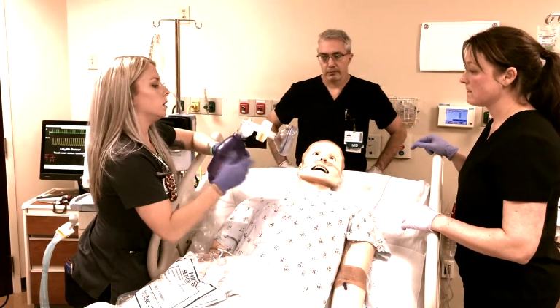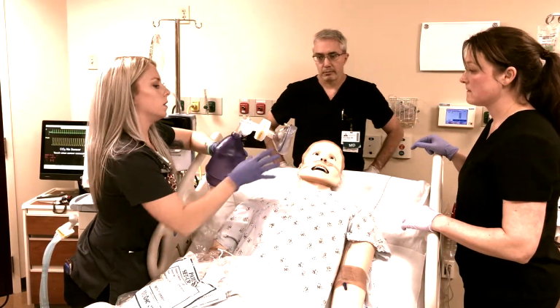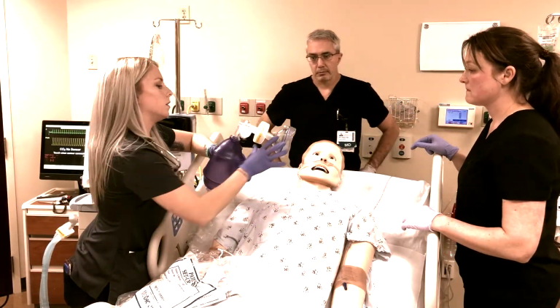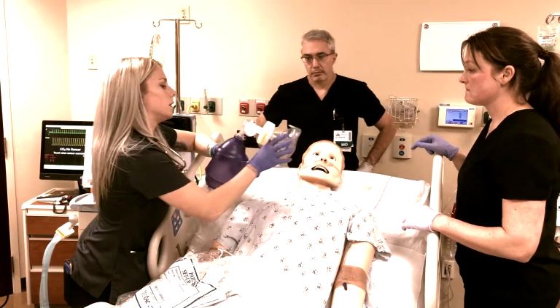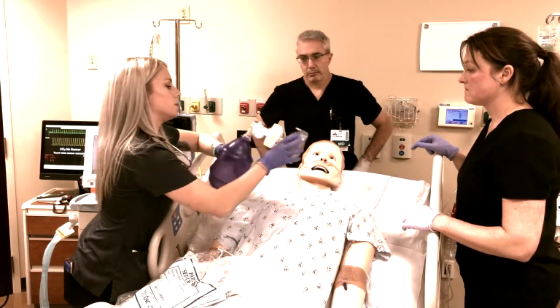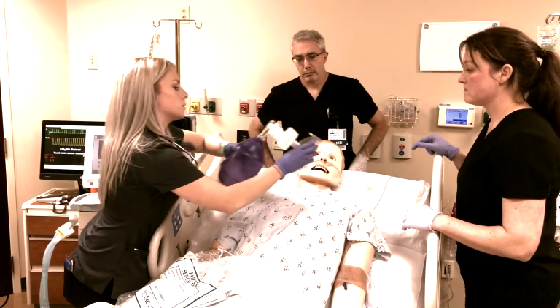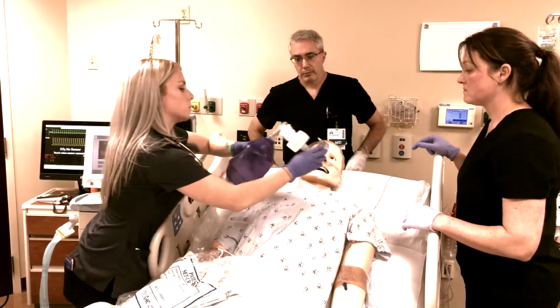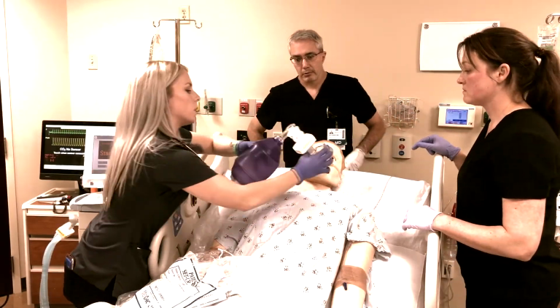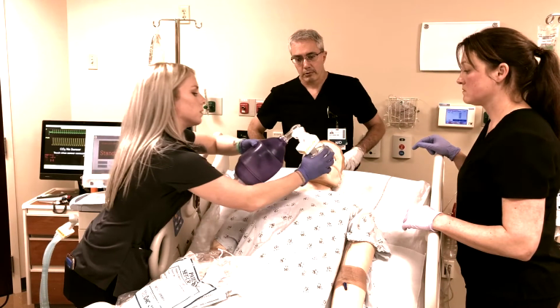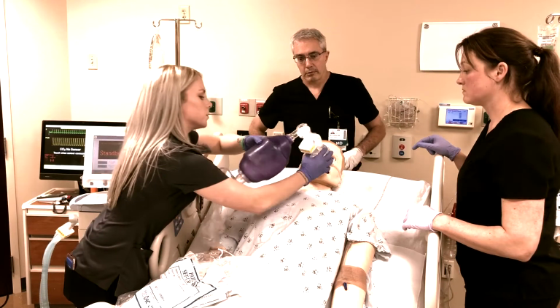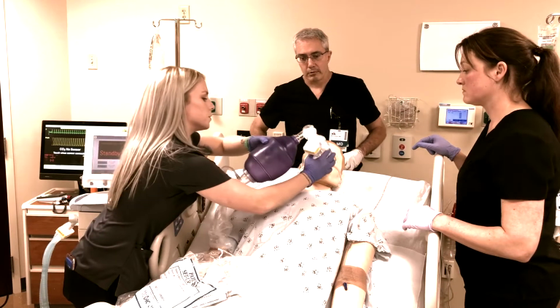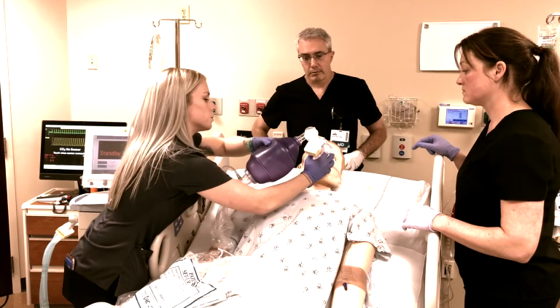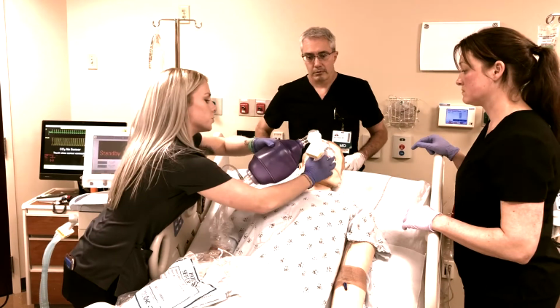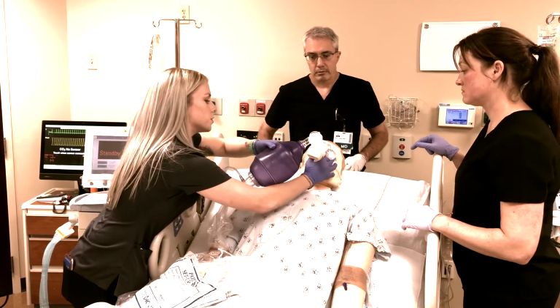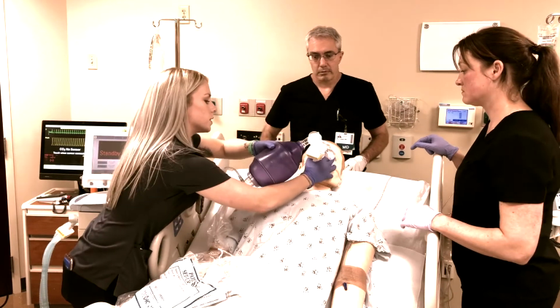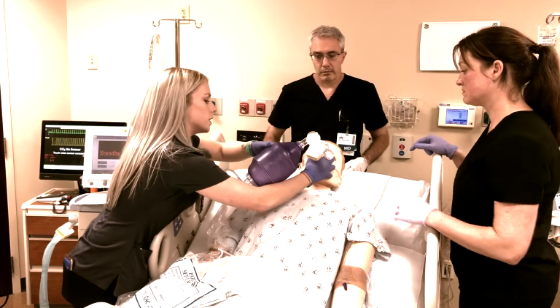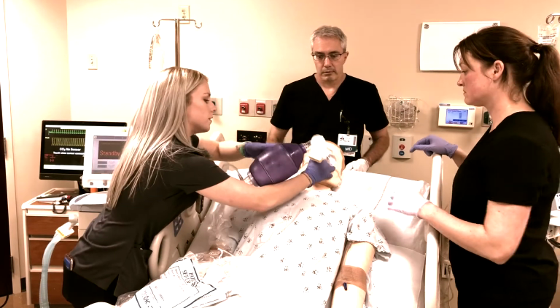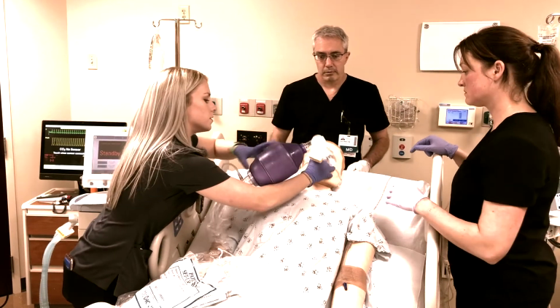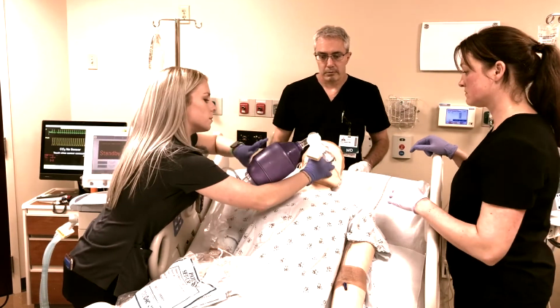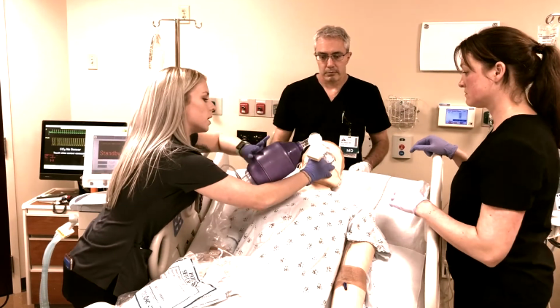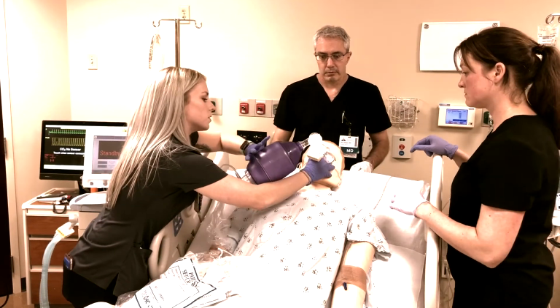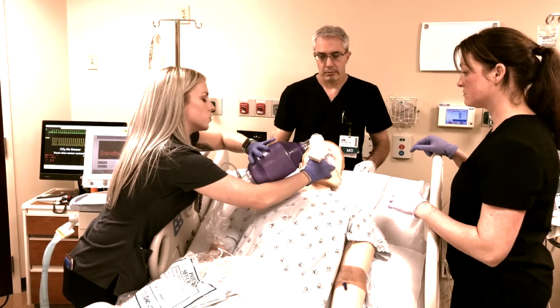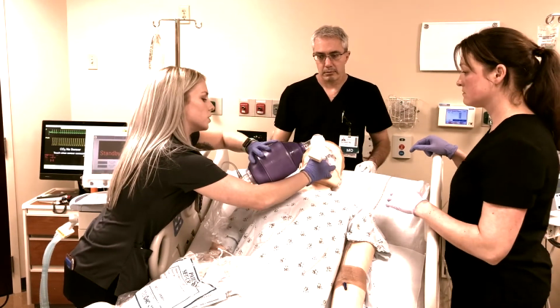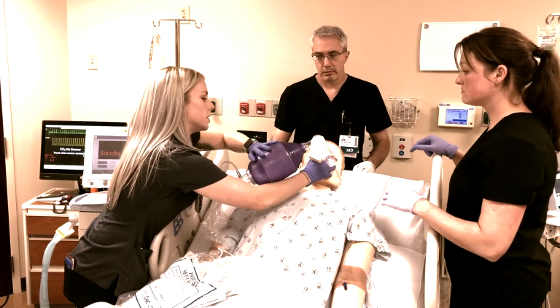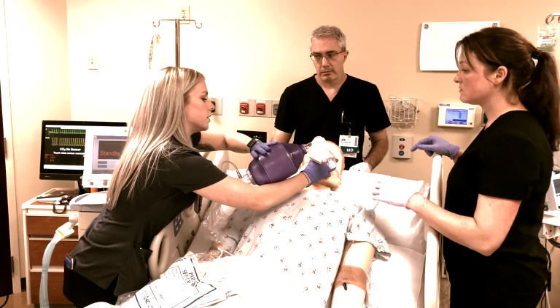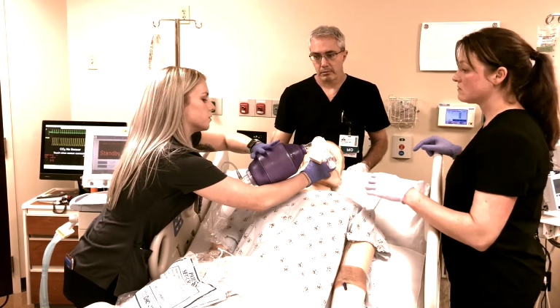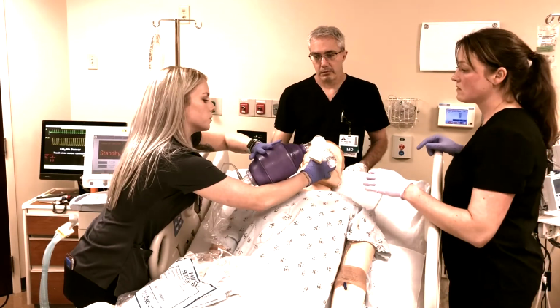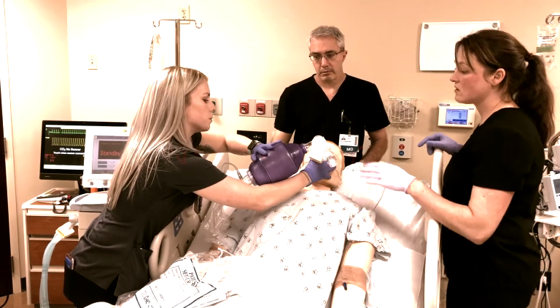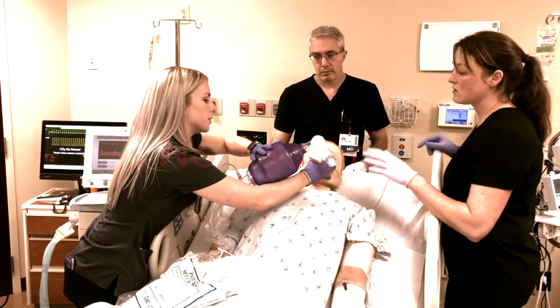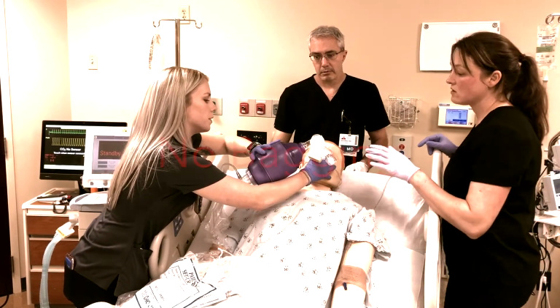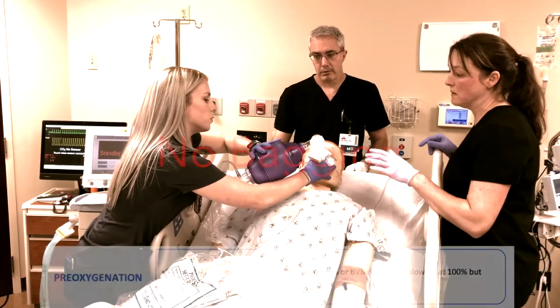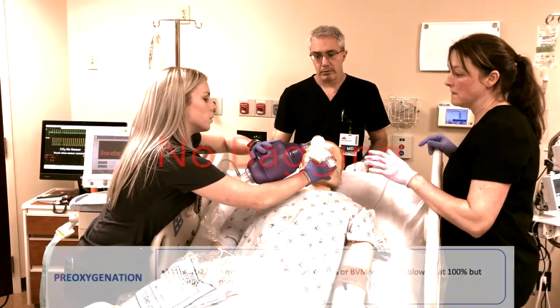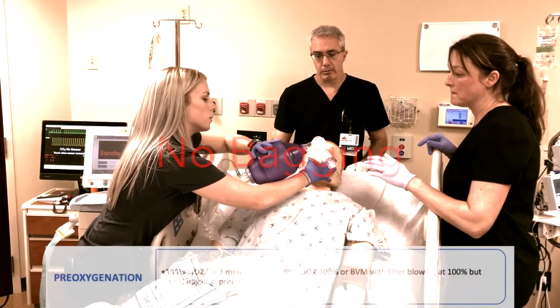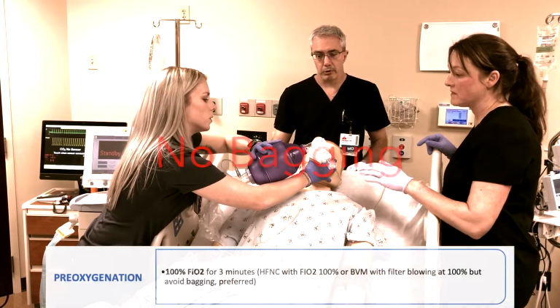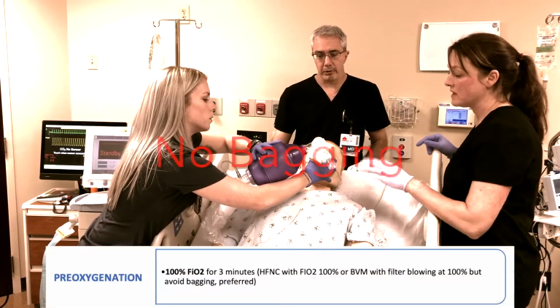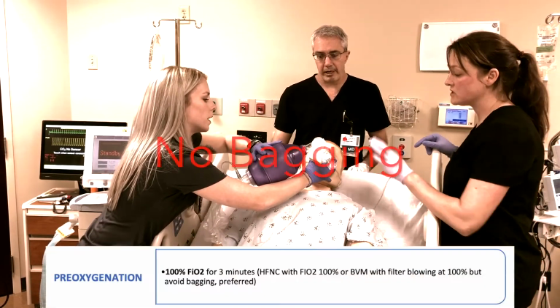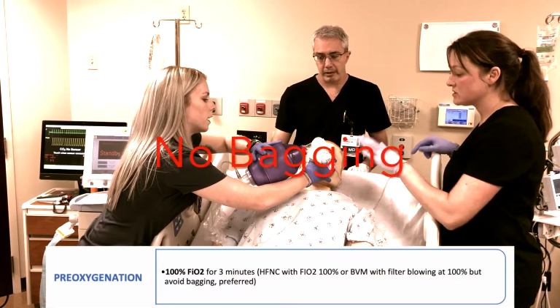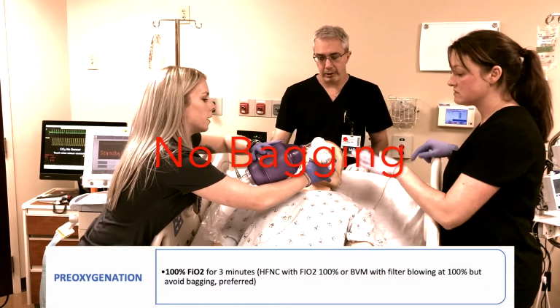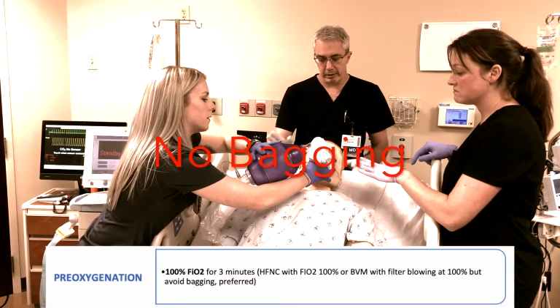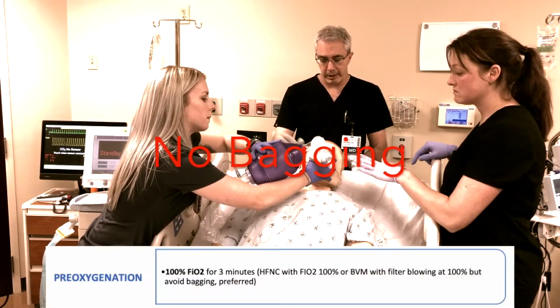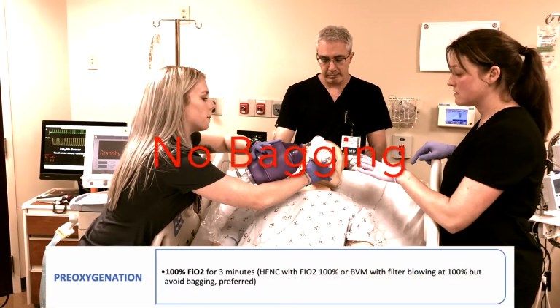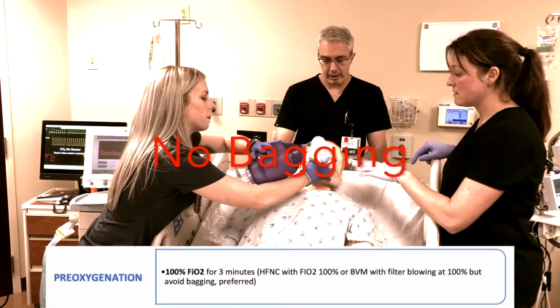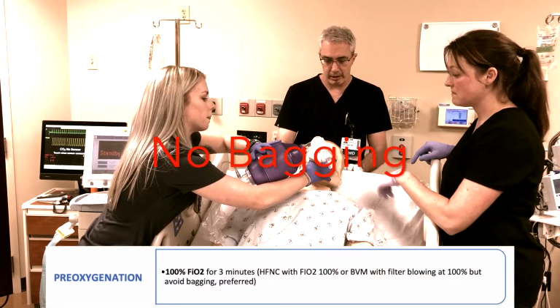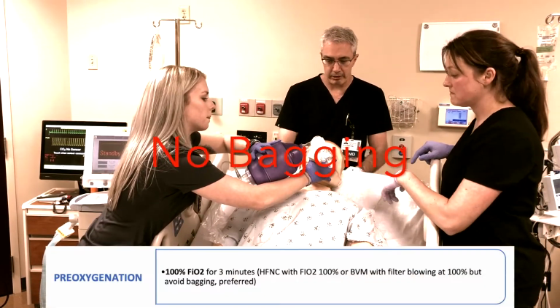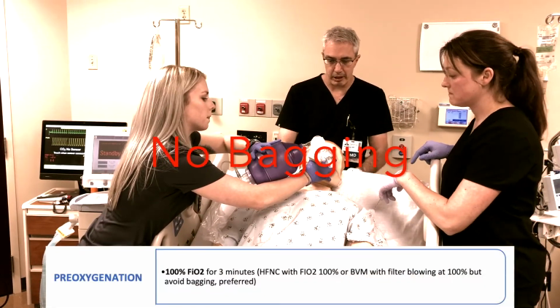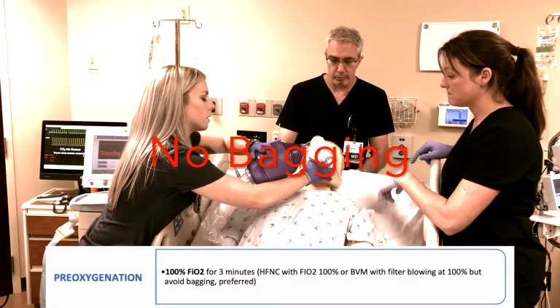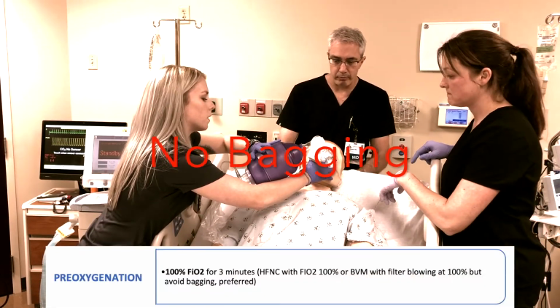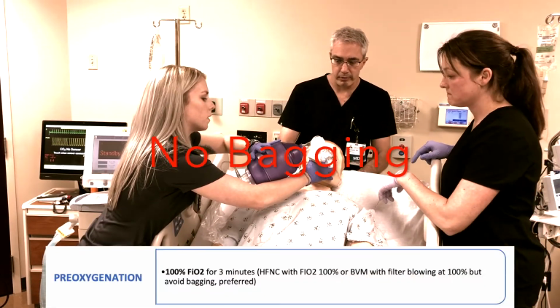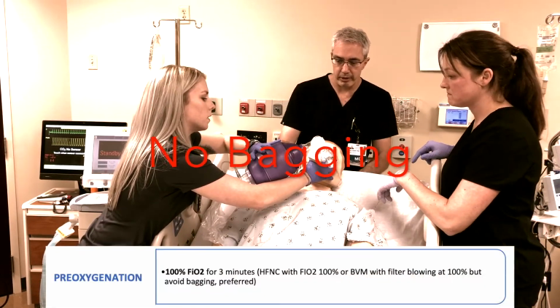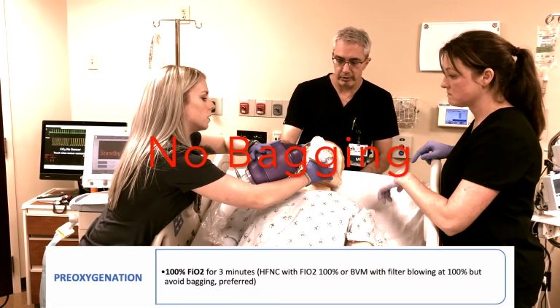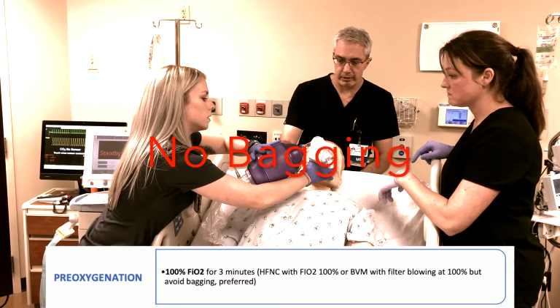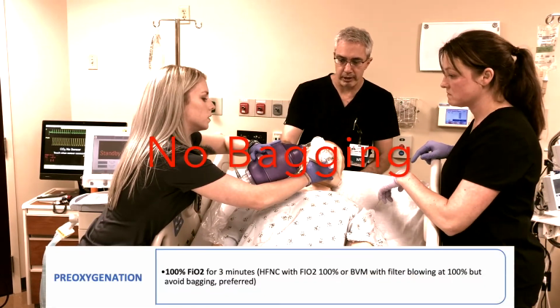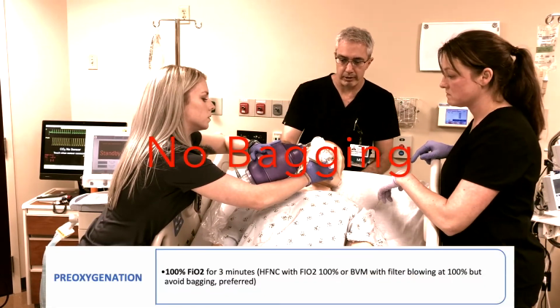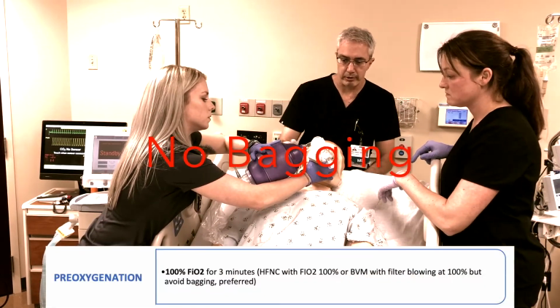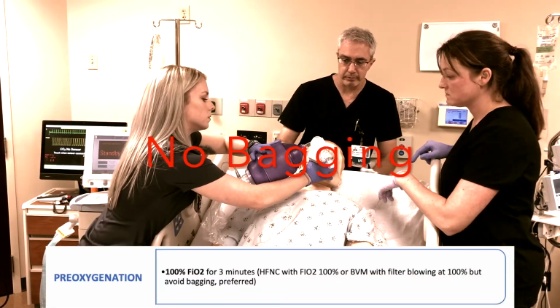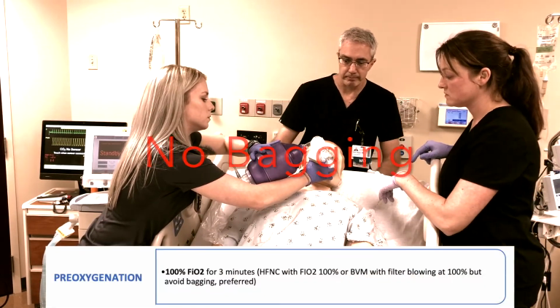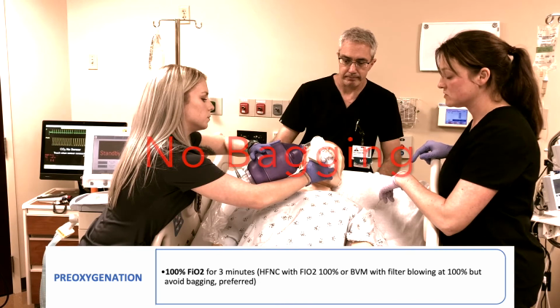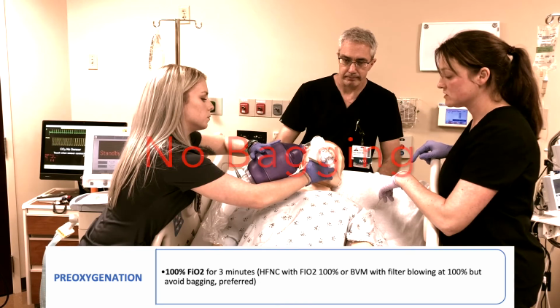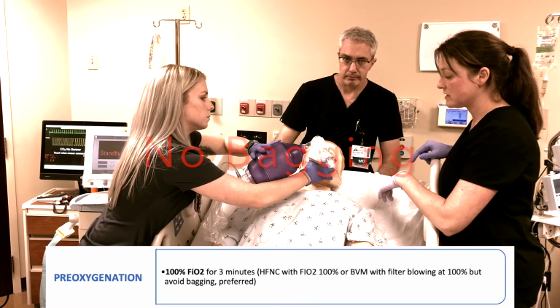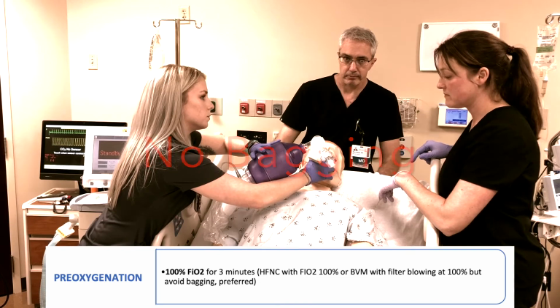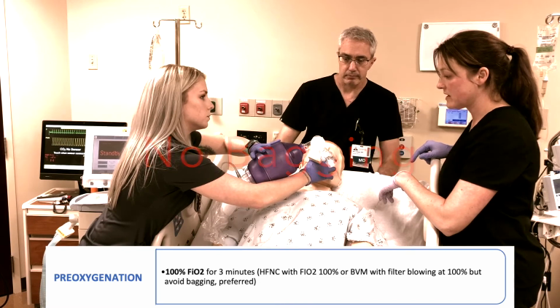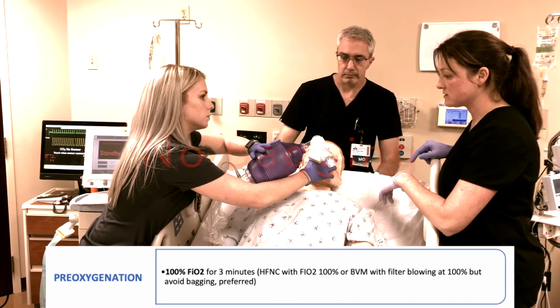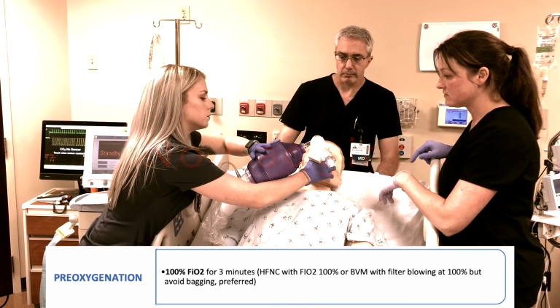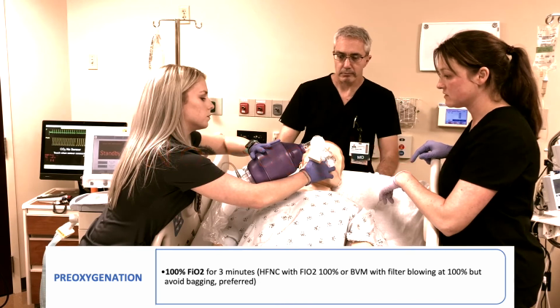All right, Mr. Walters, we're just going to give you some oxygen here, just for pre-oxygenation. No bagging. Keep that on top over the nasal cannula. Just let him breathe on his own.